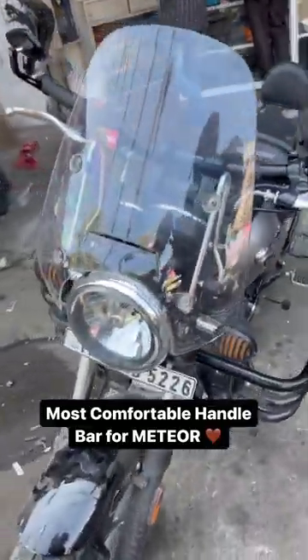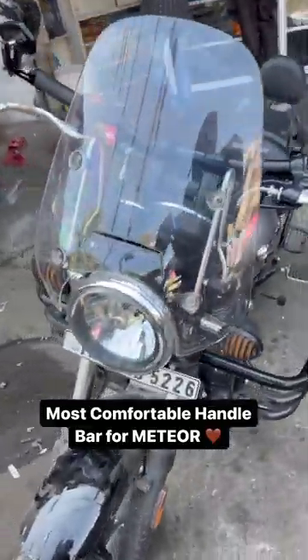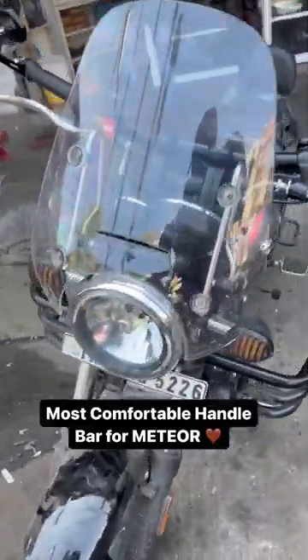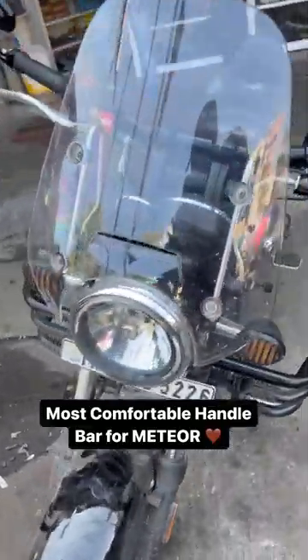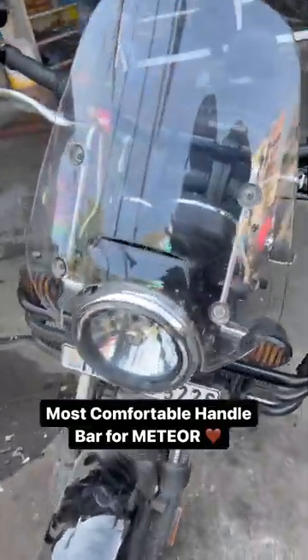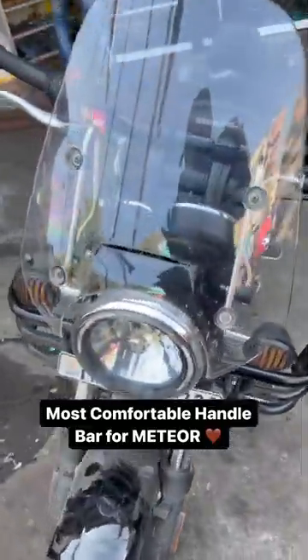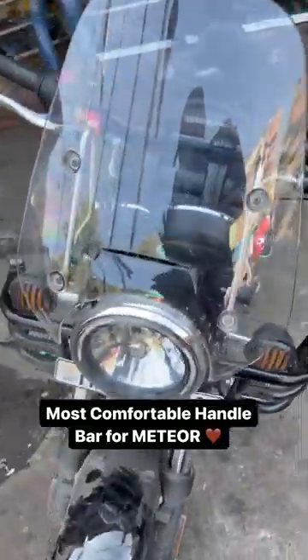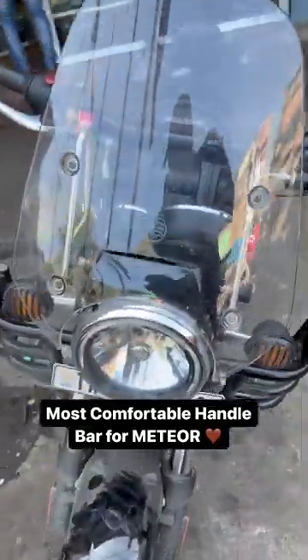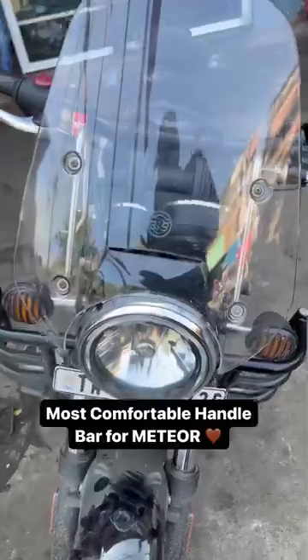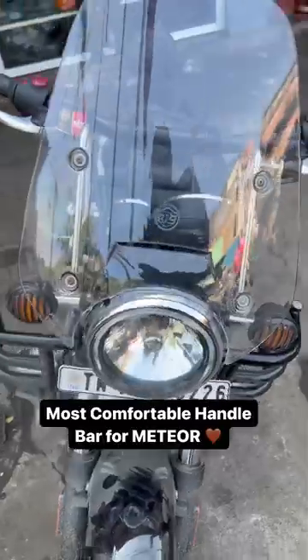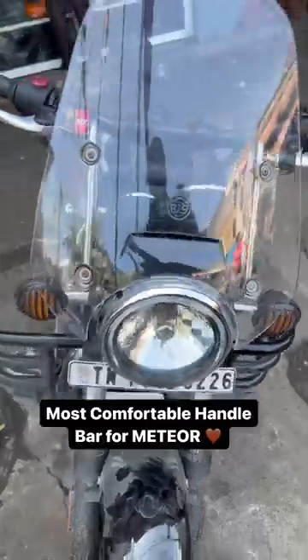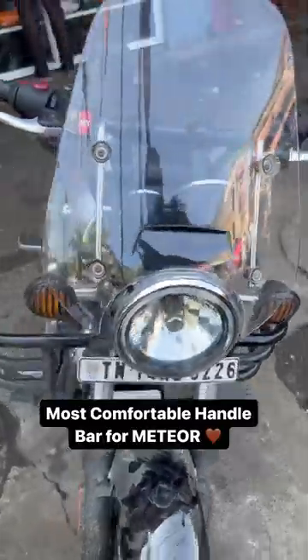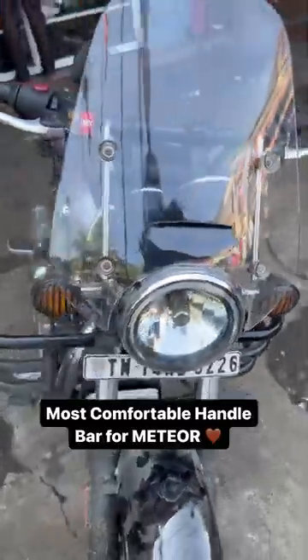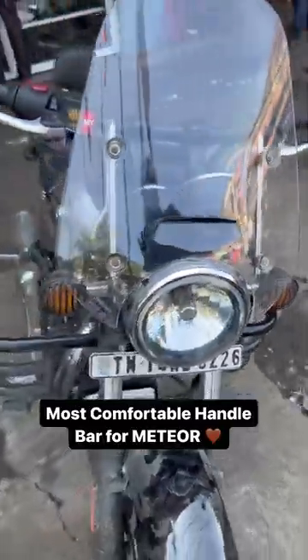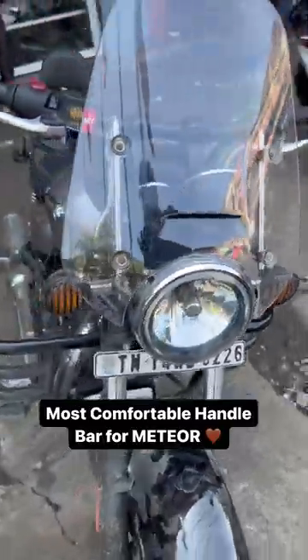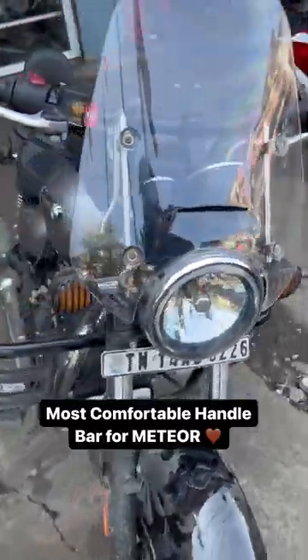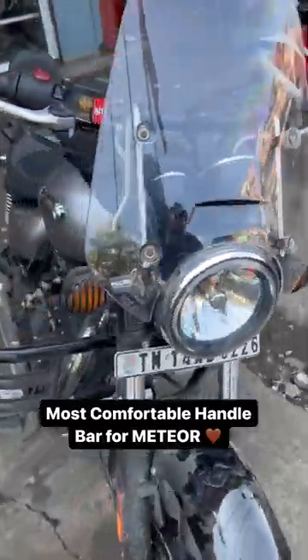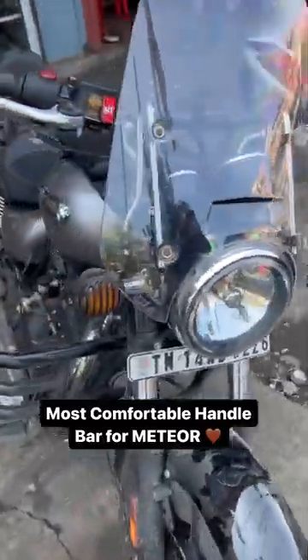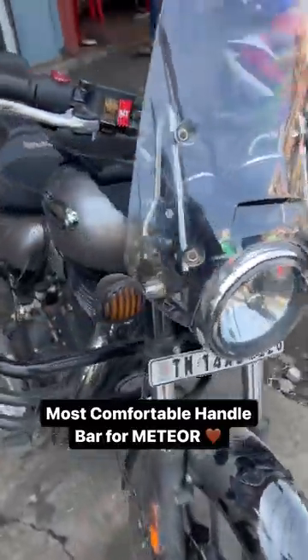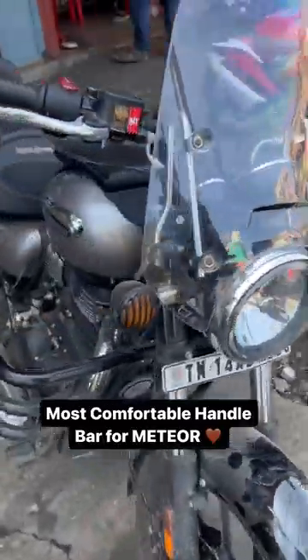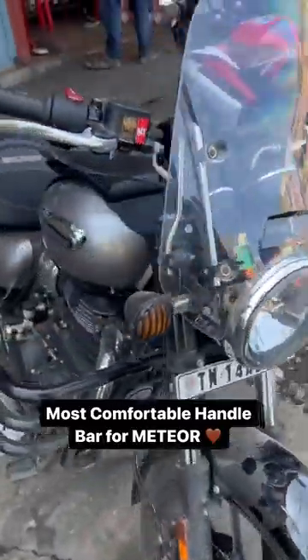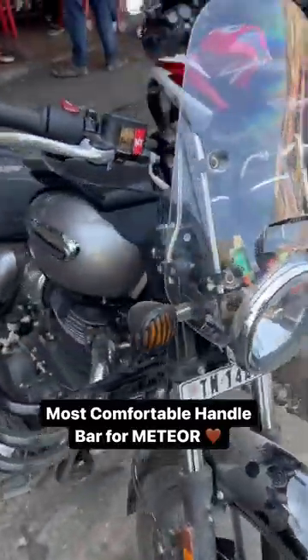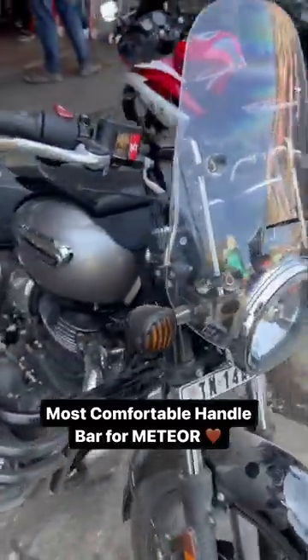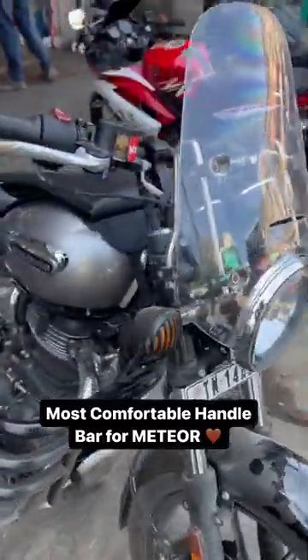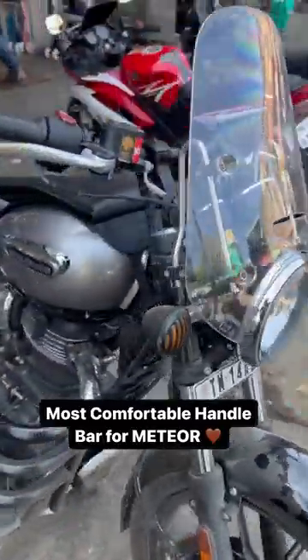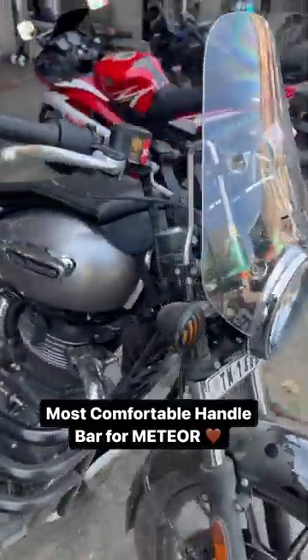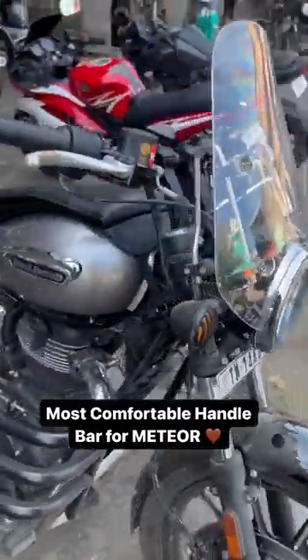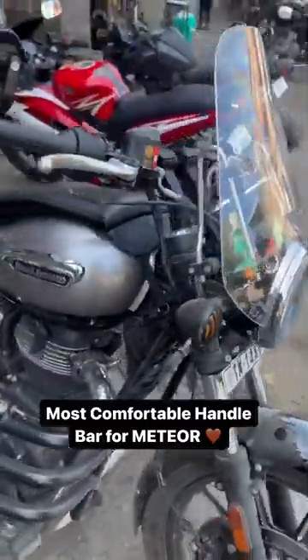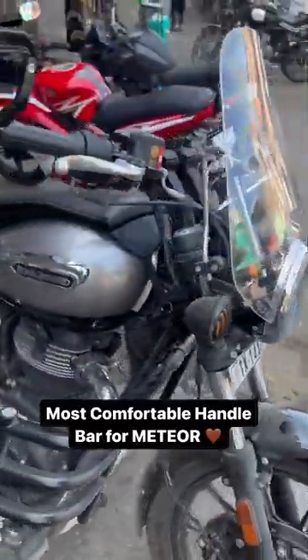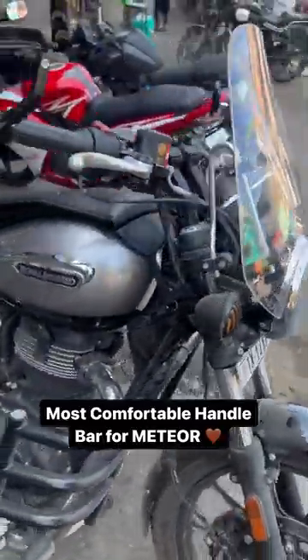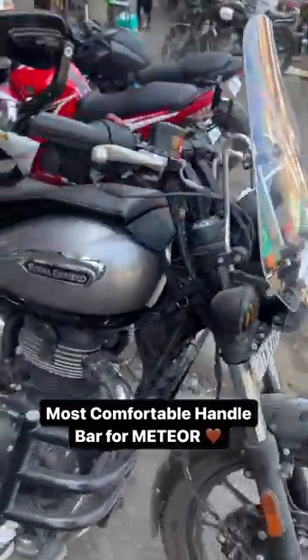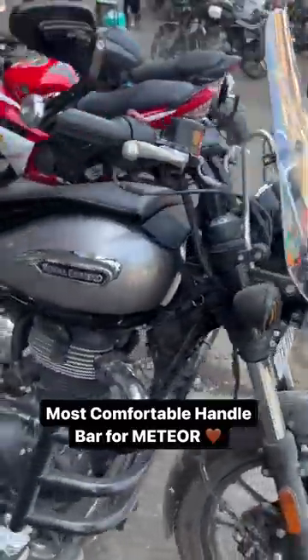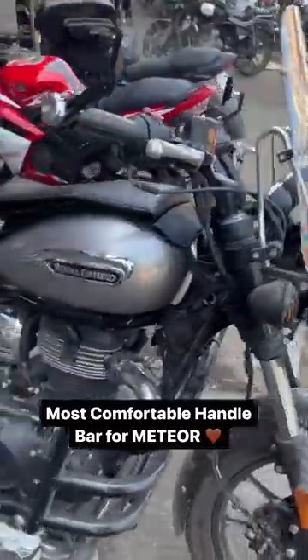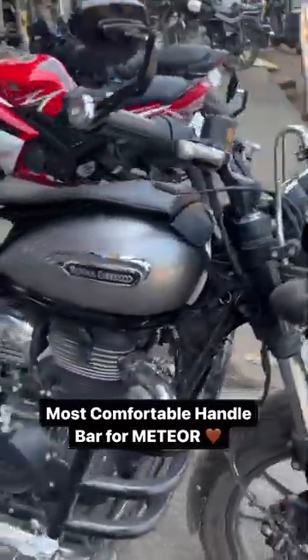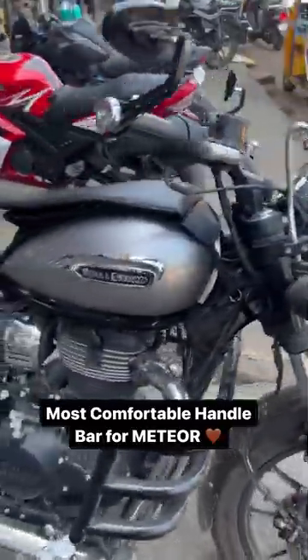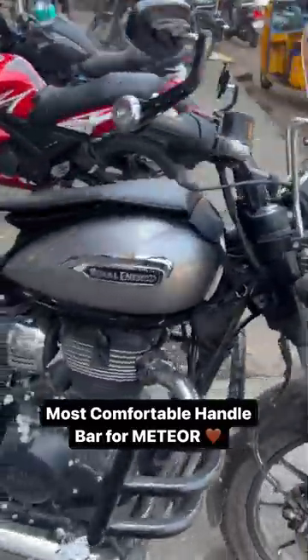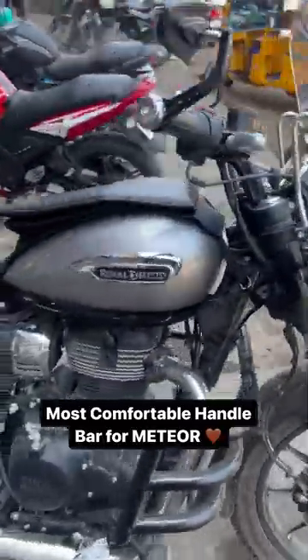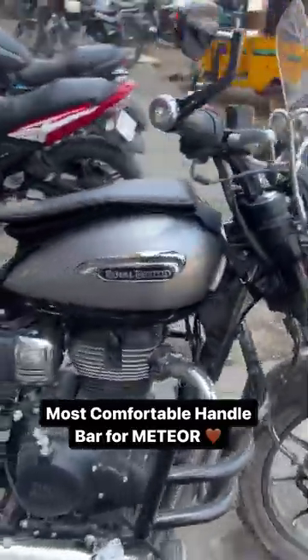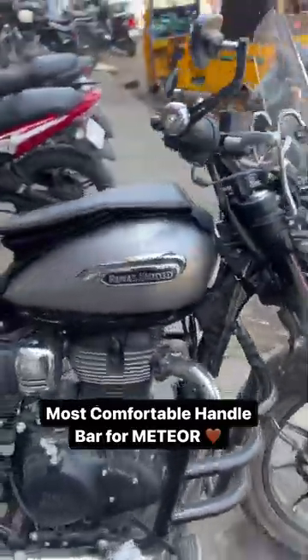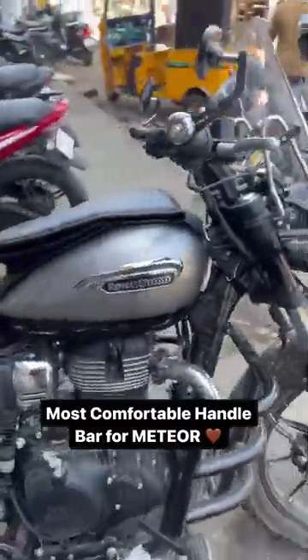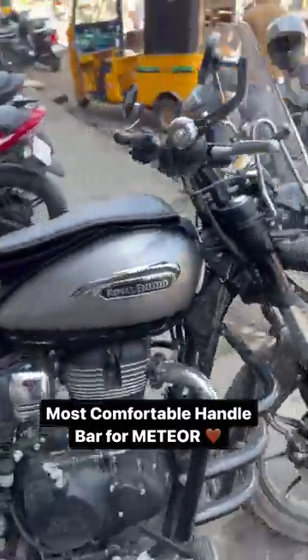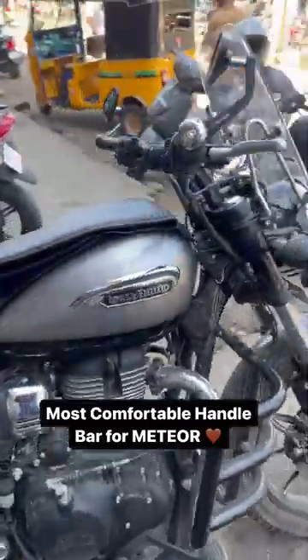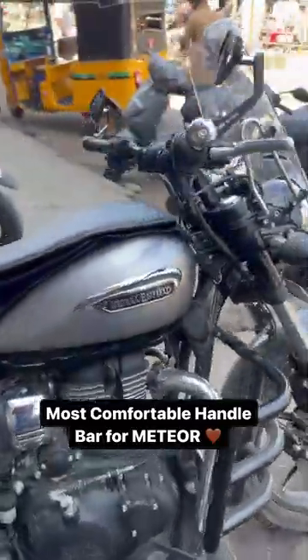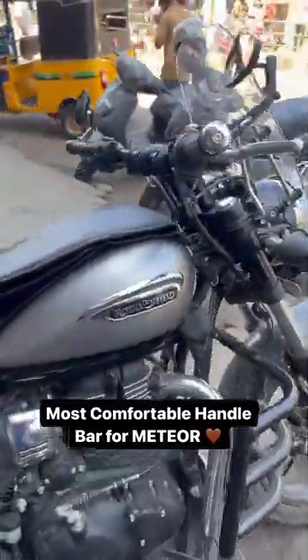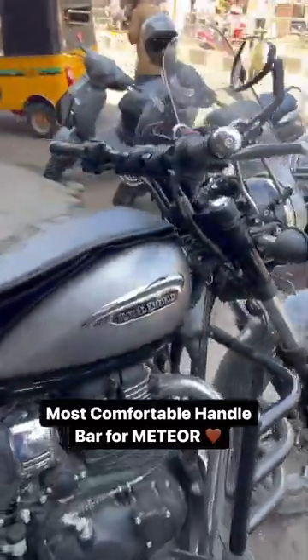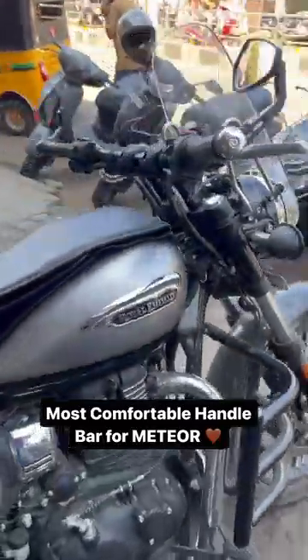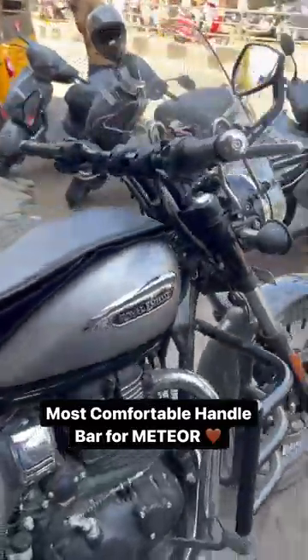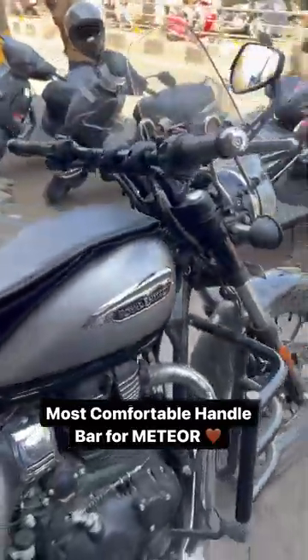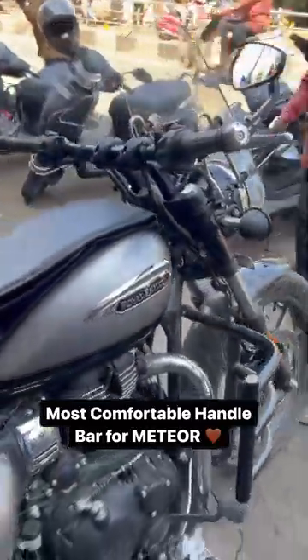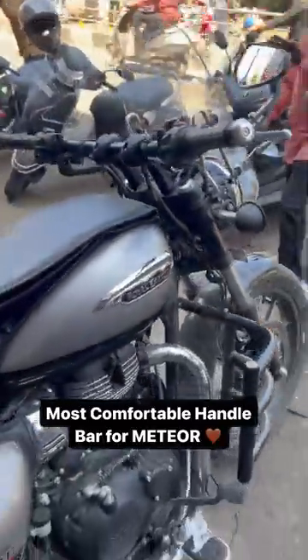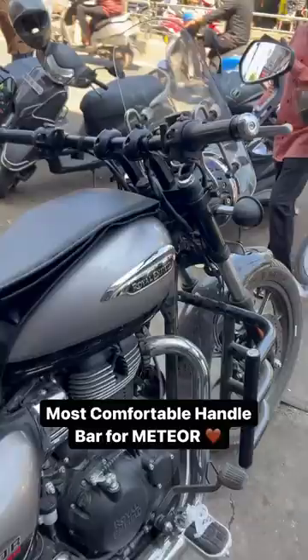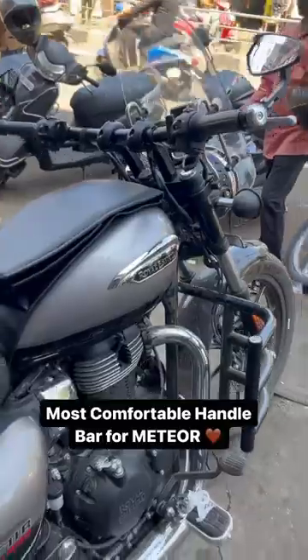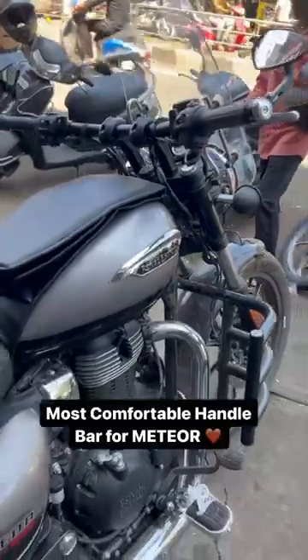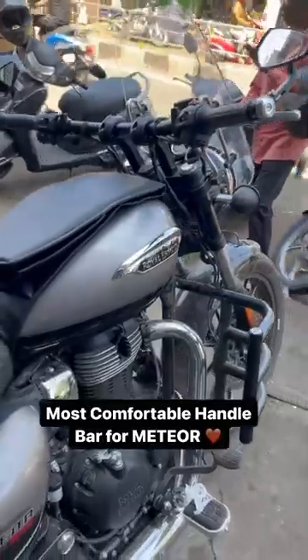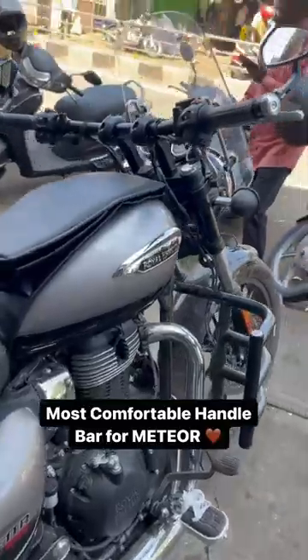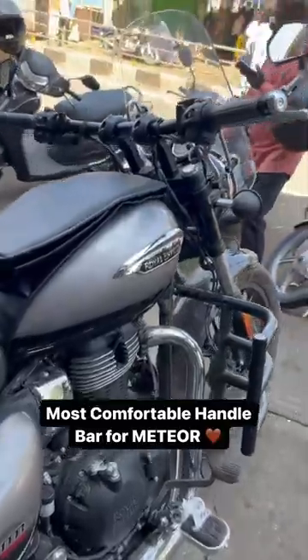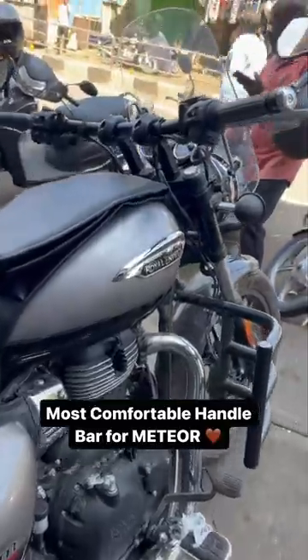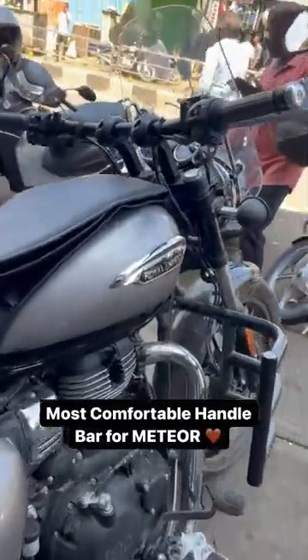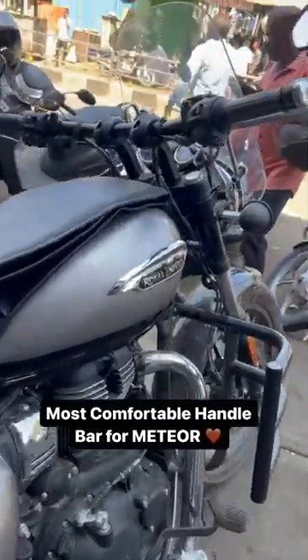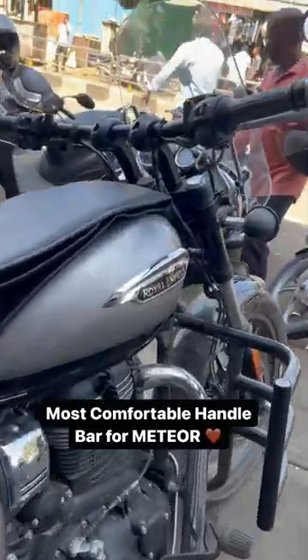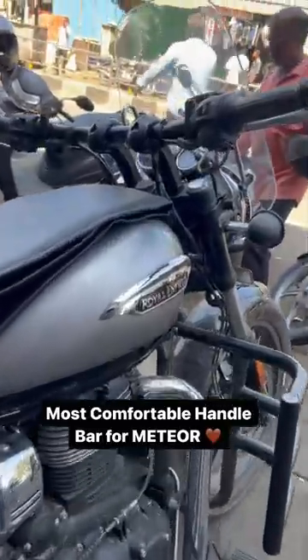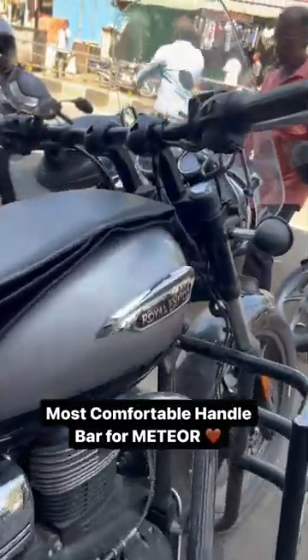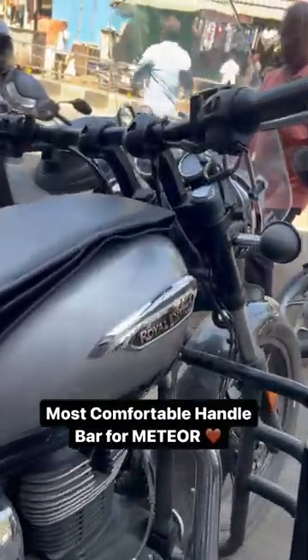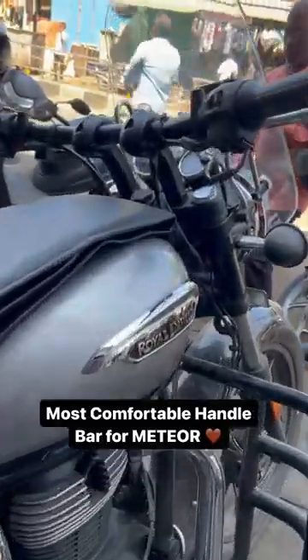You can add the original visors in the front, and you can add a scratch-proof film in the tank. You can visit our store.